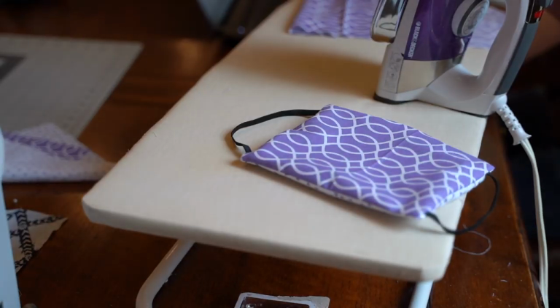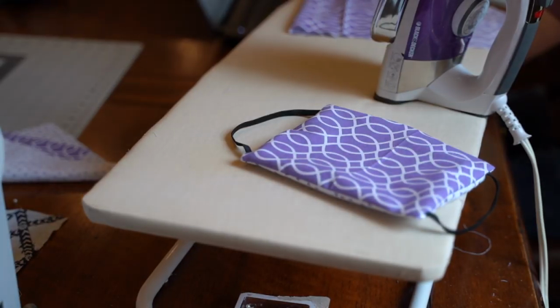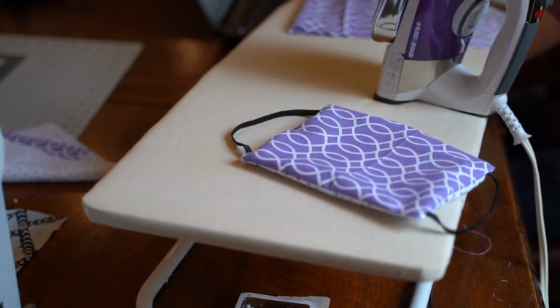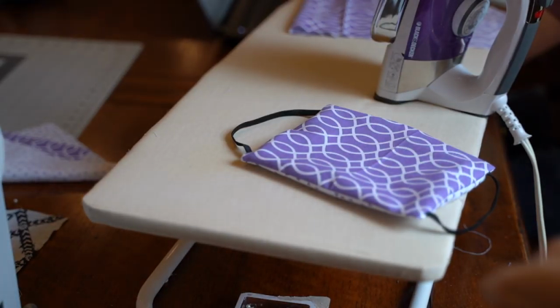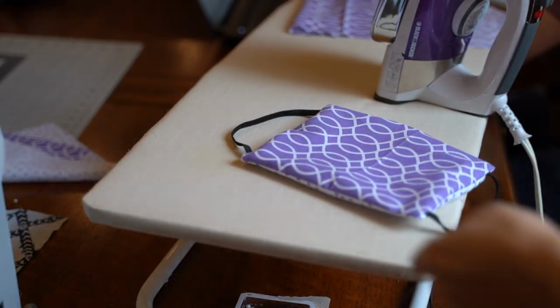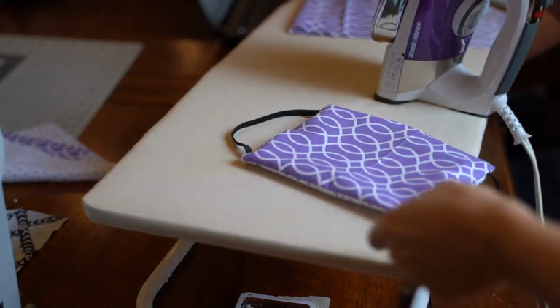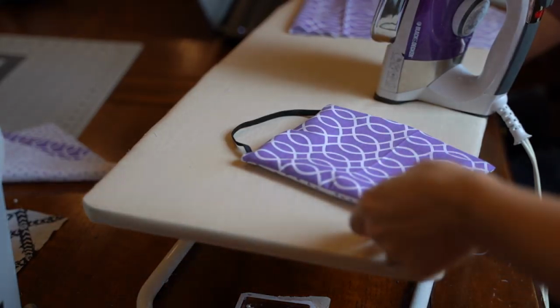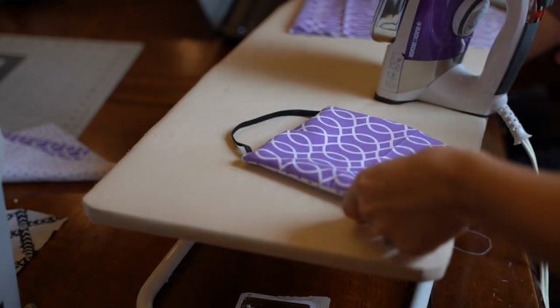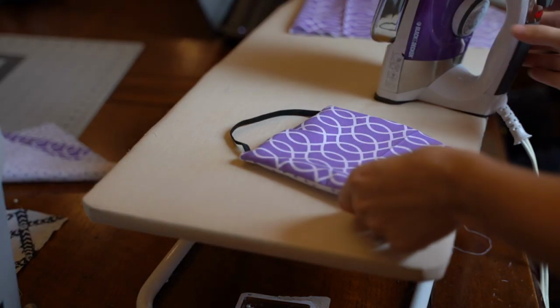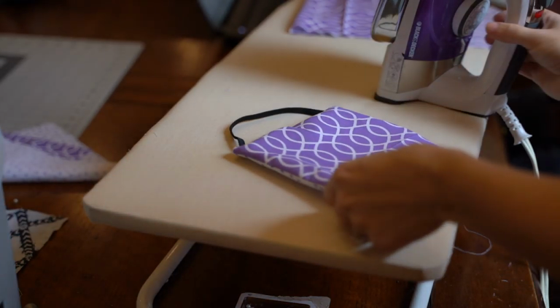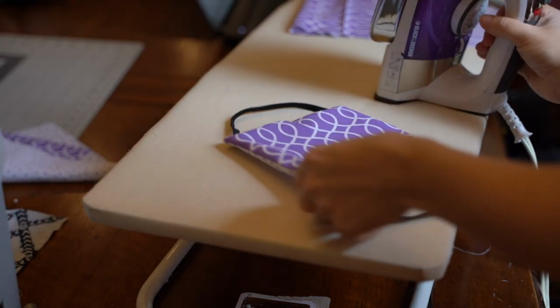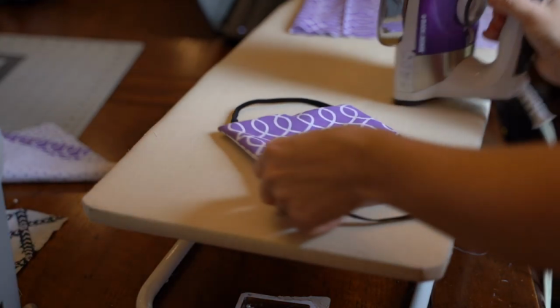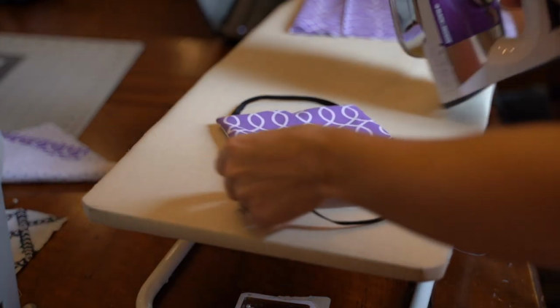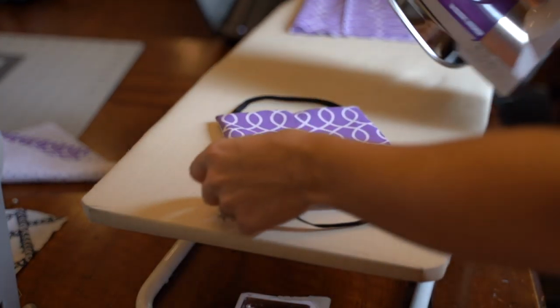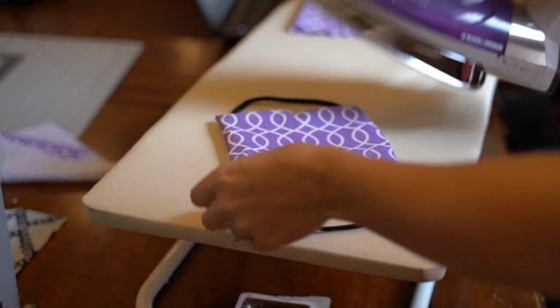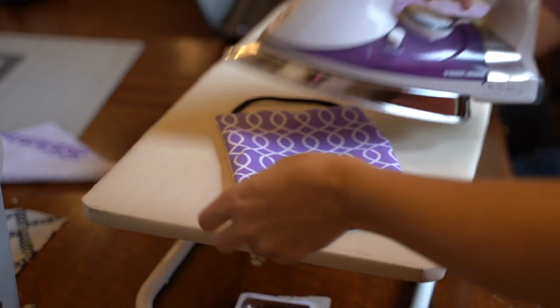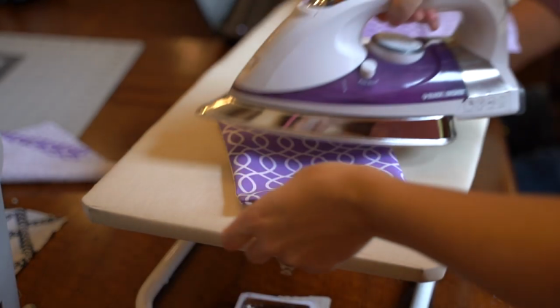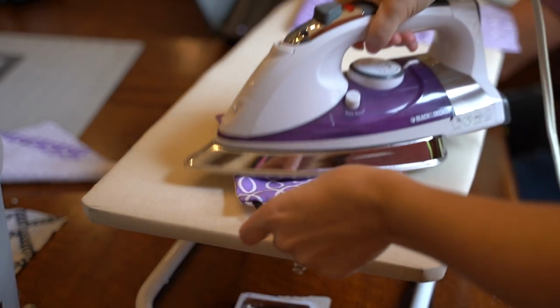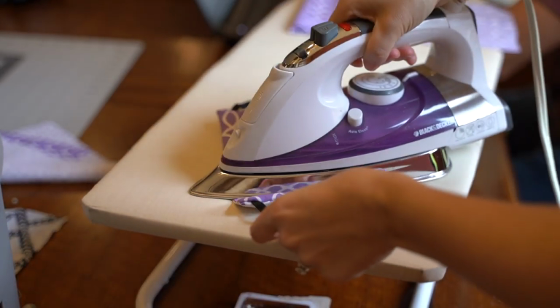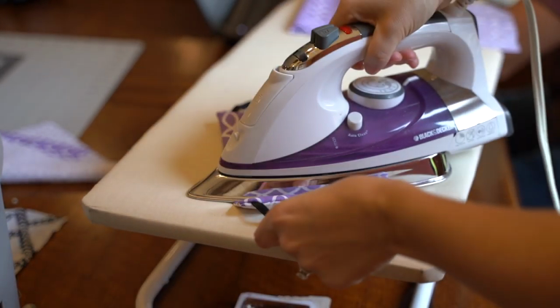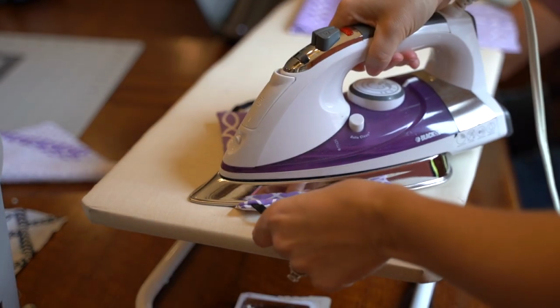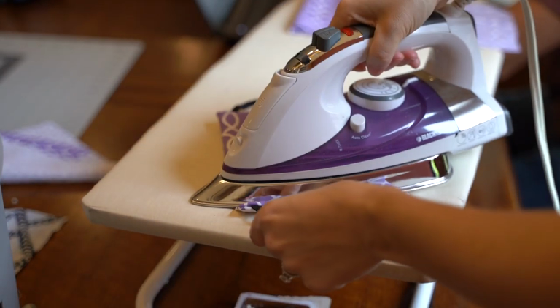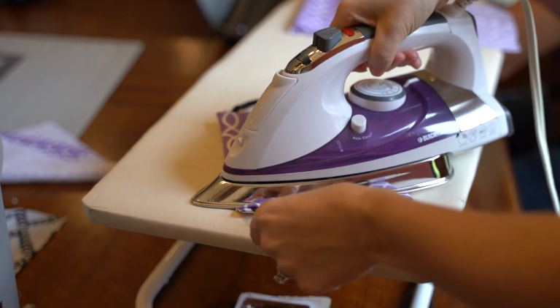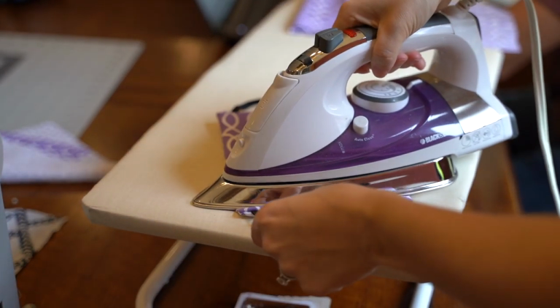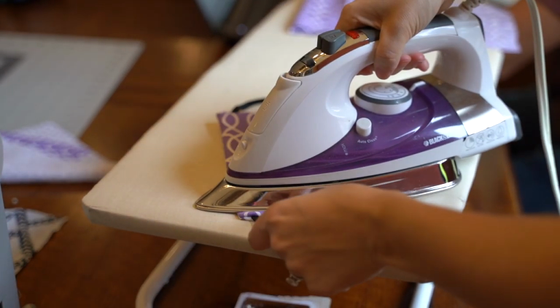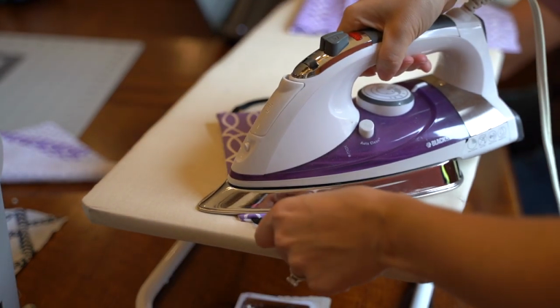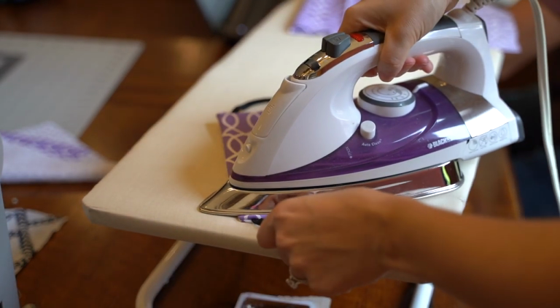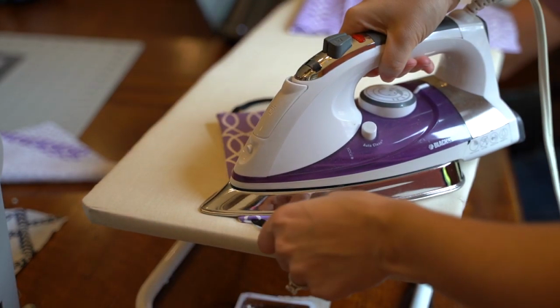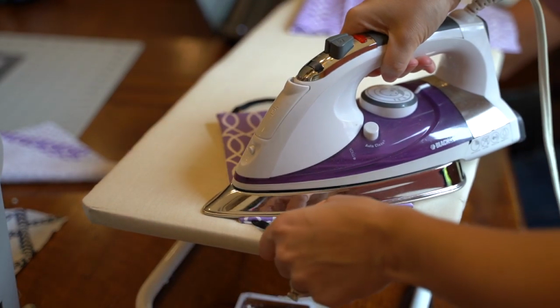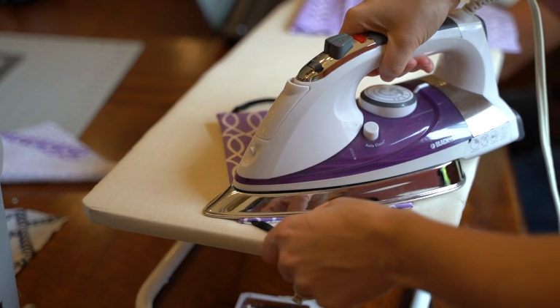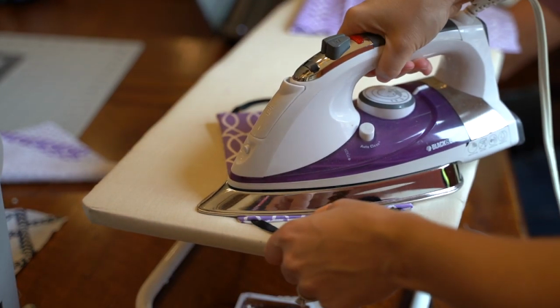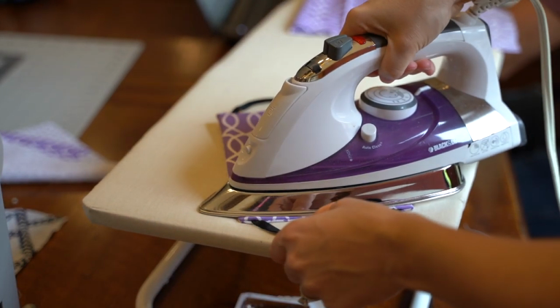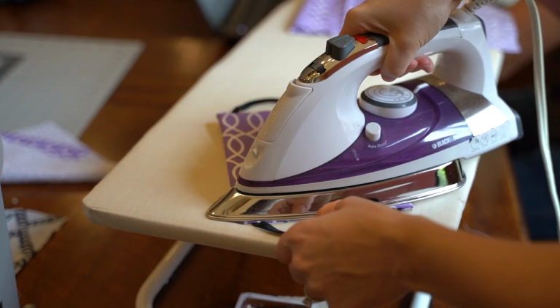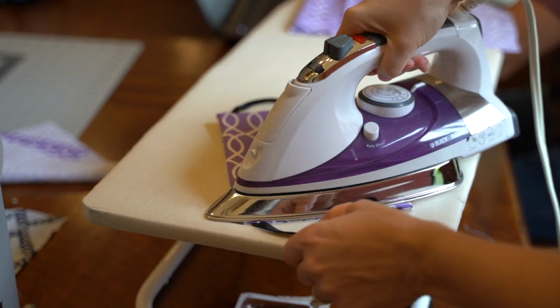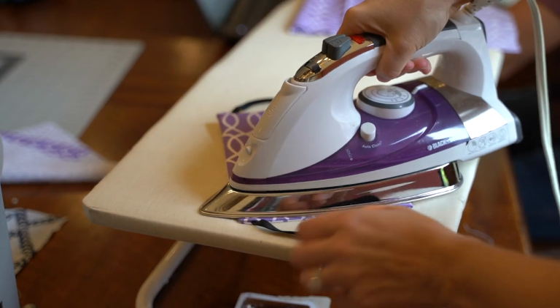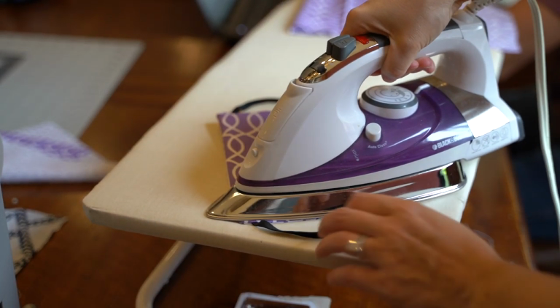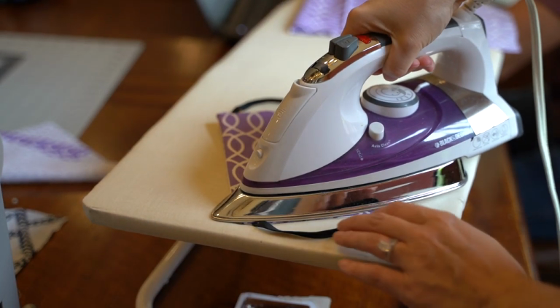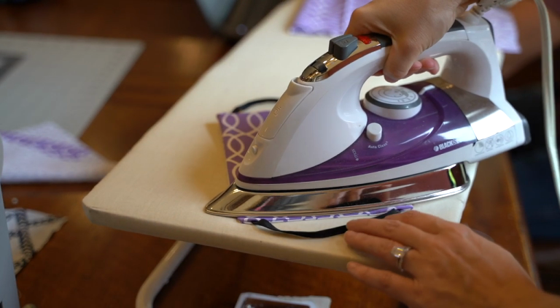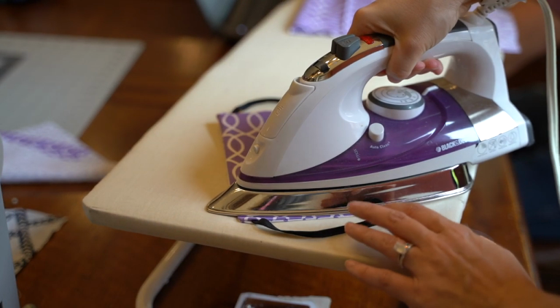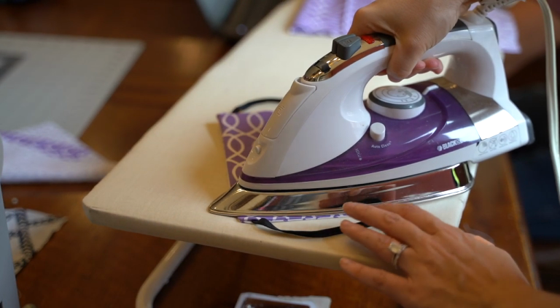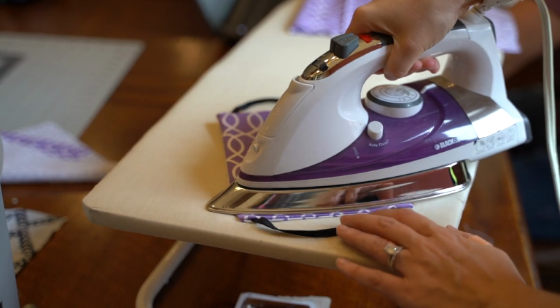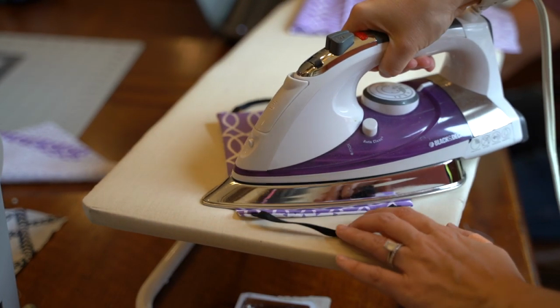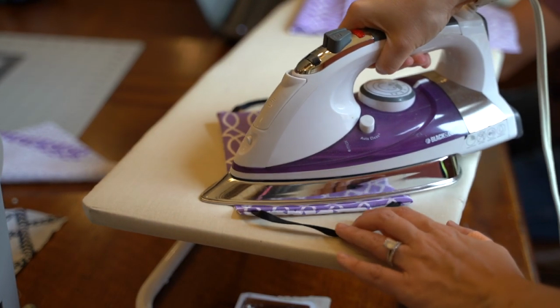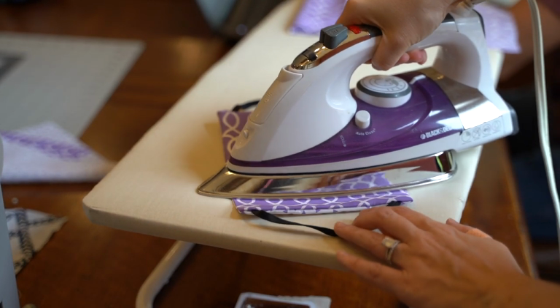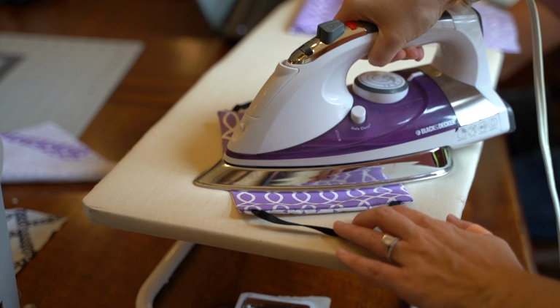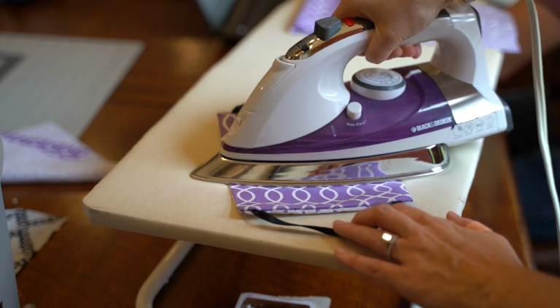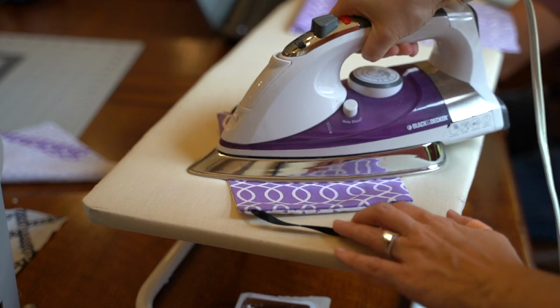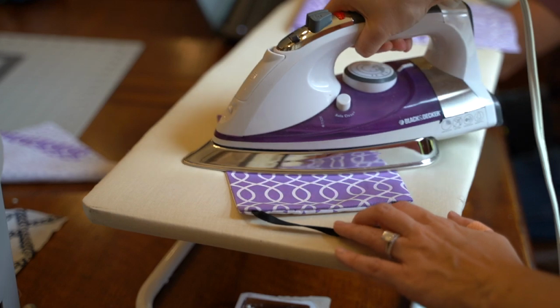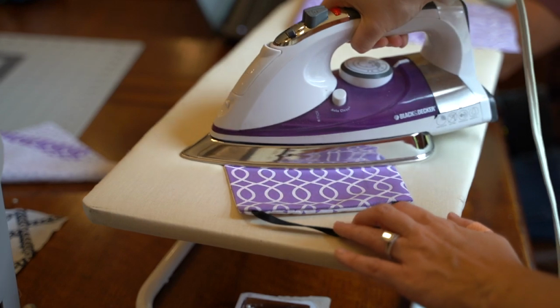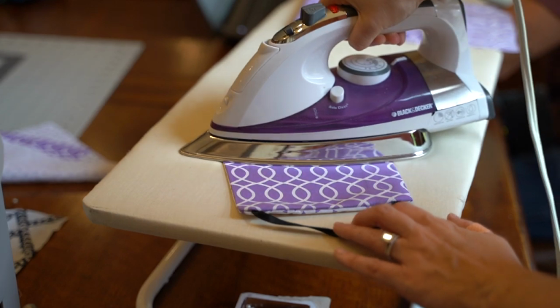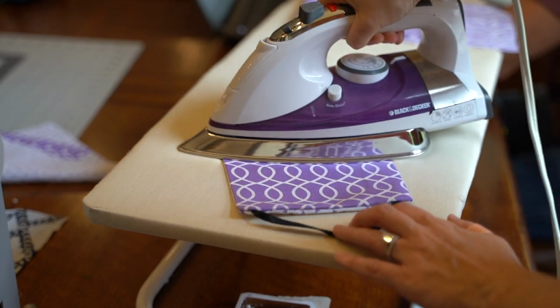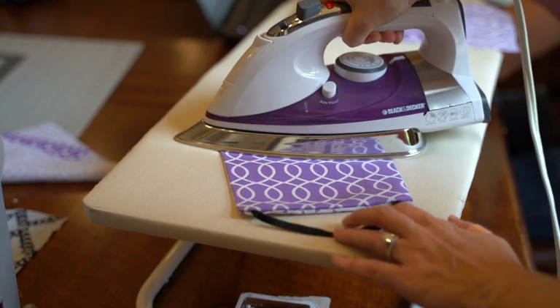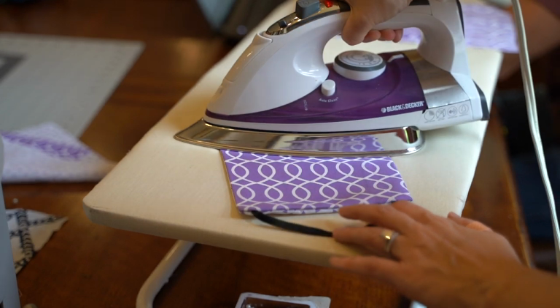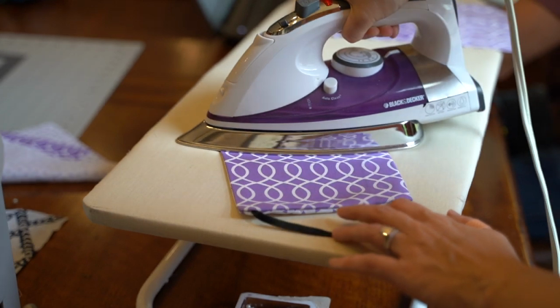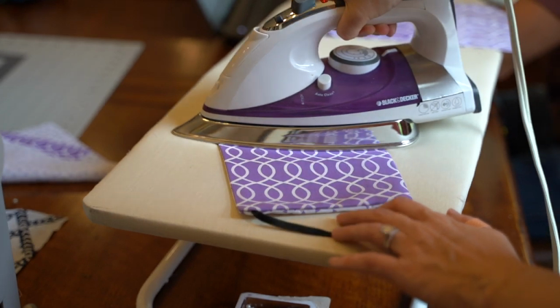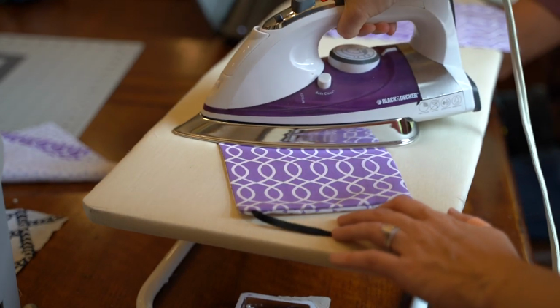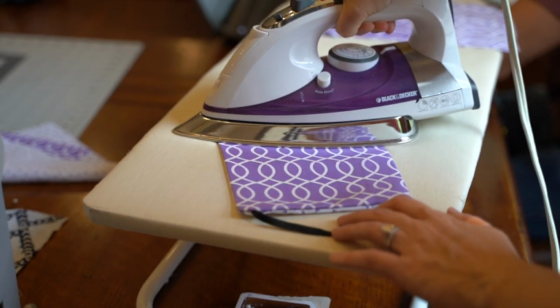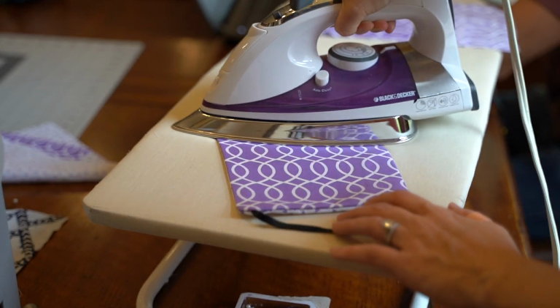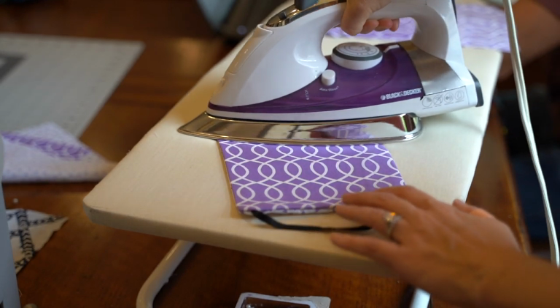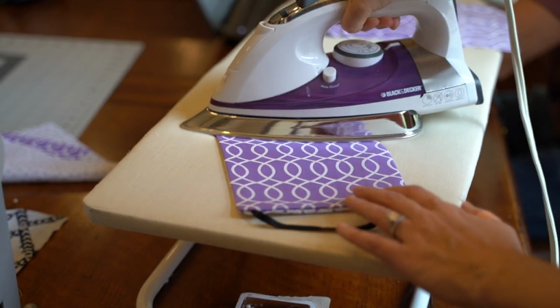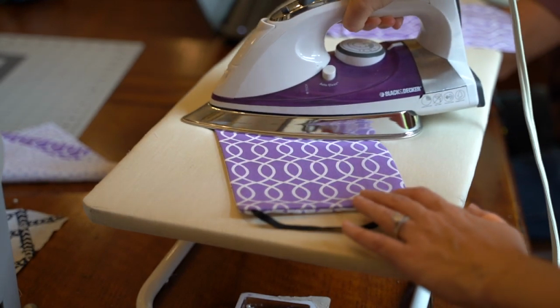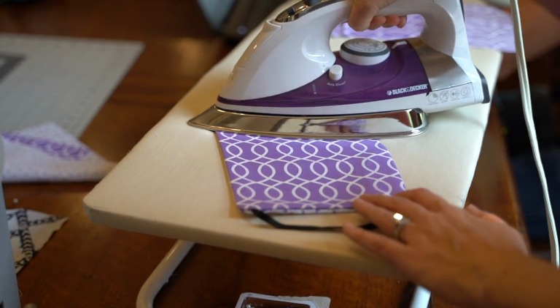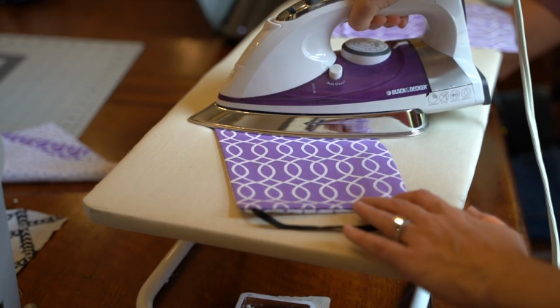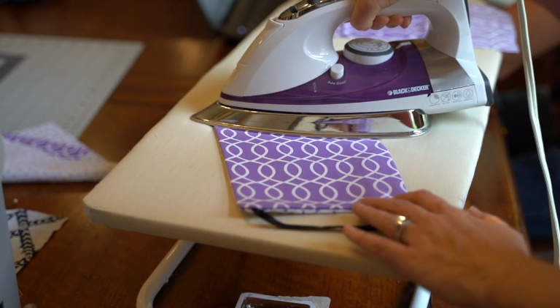Moving back to your ironing board, you can sharpen those sides by running the iron over them one more time.